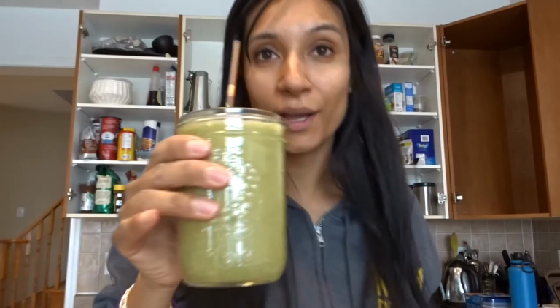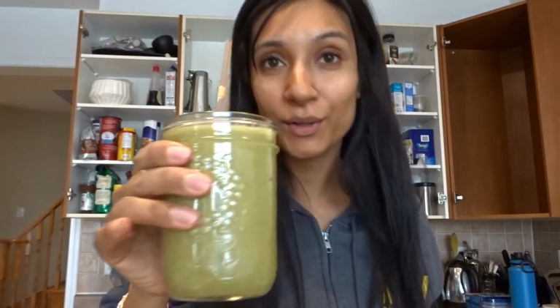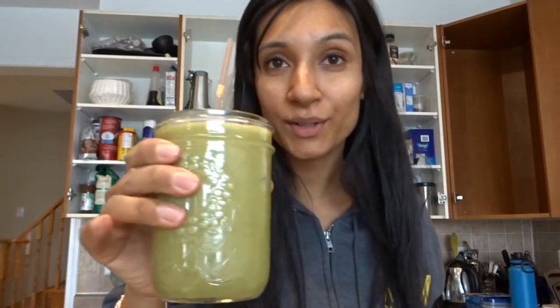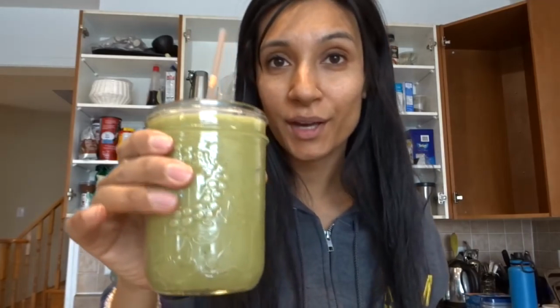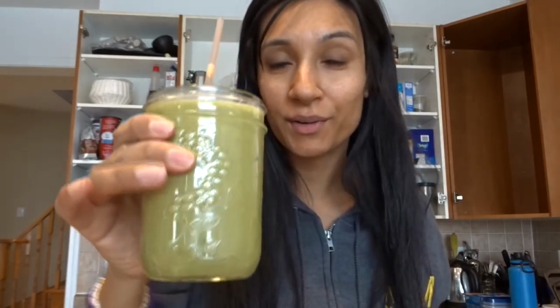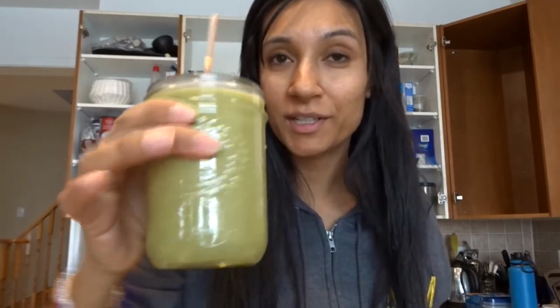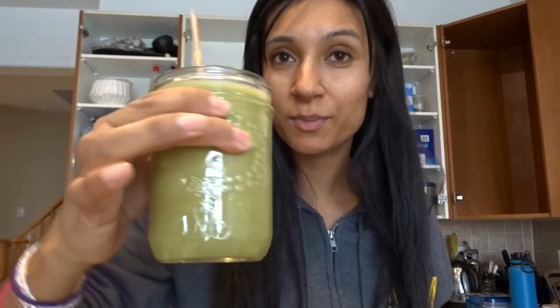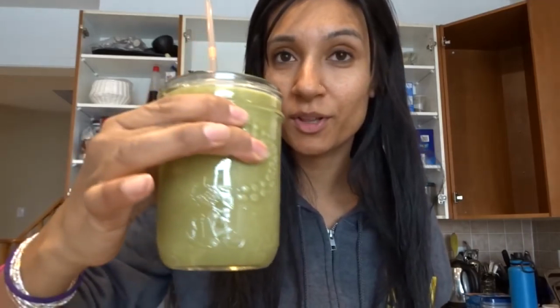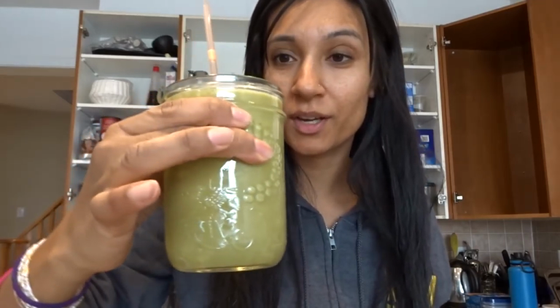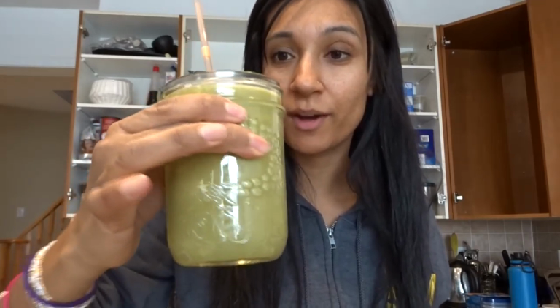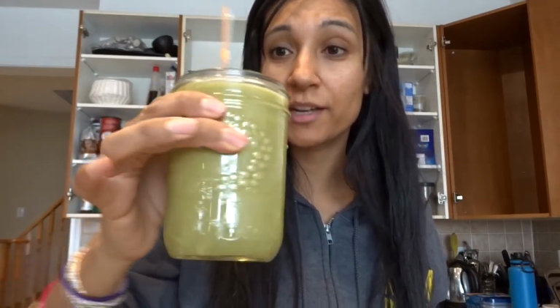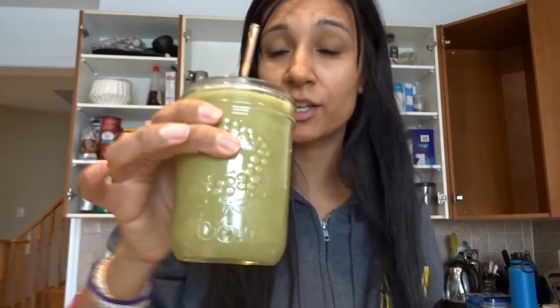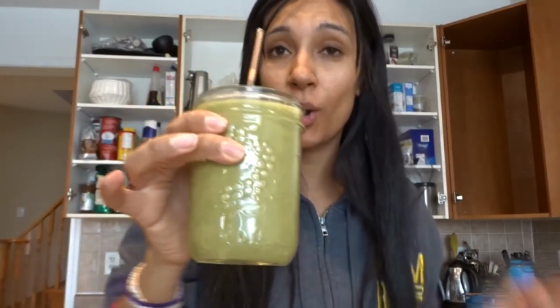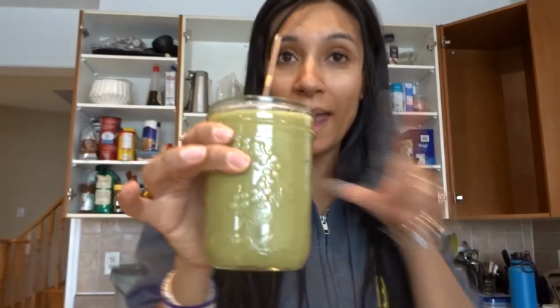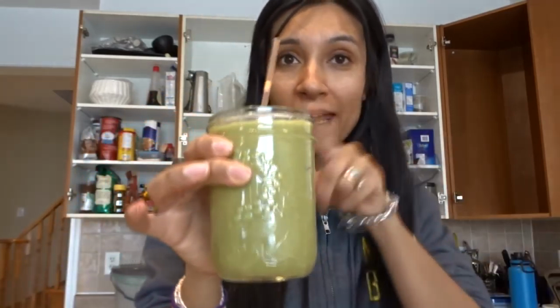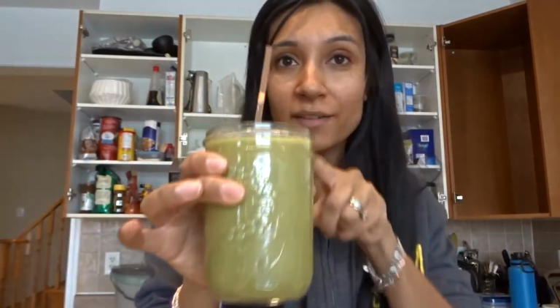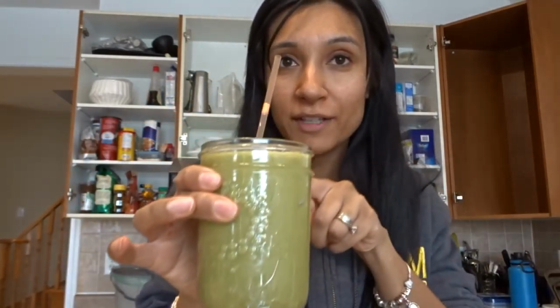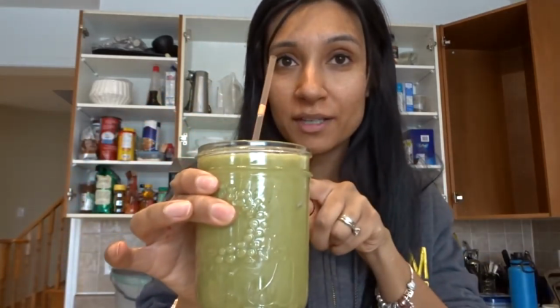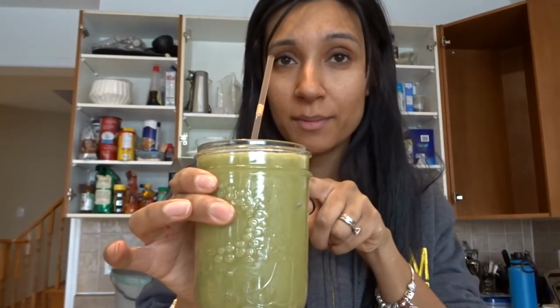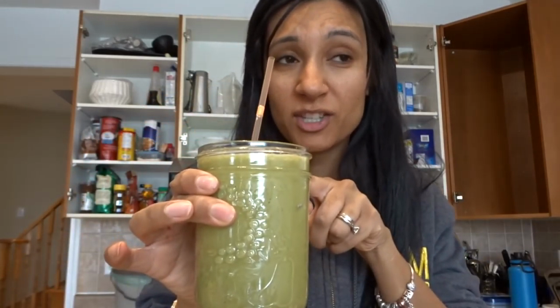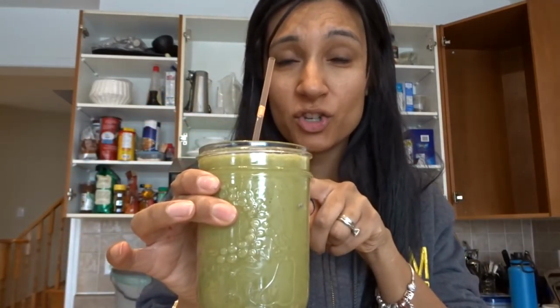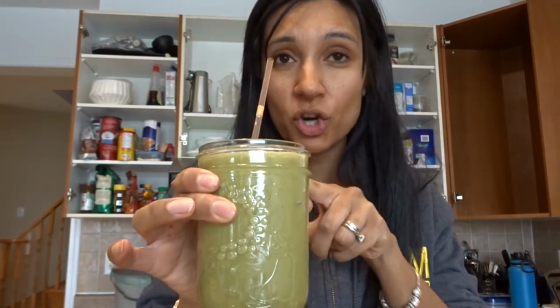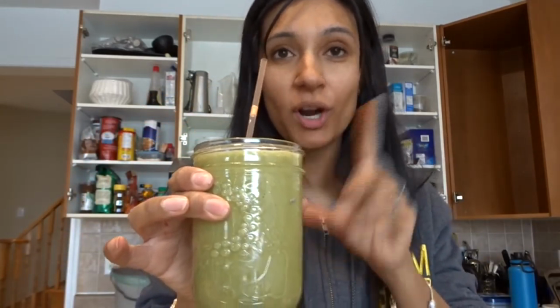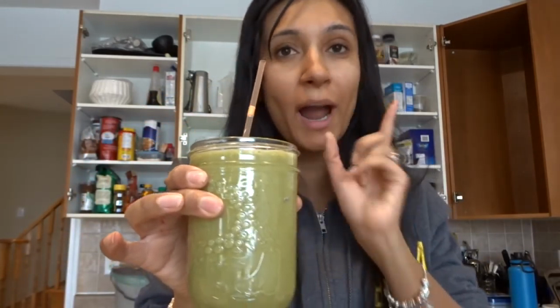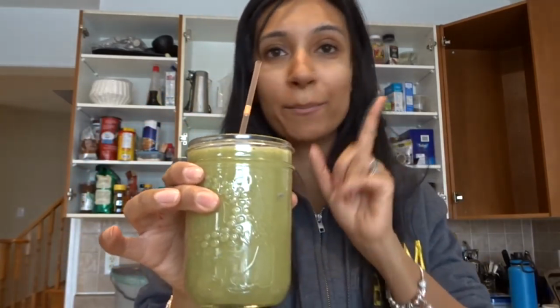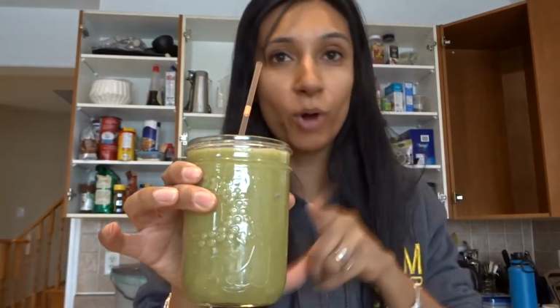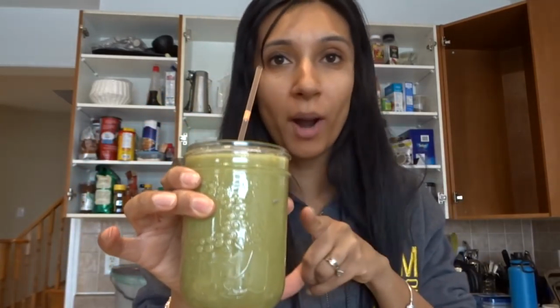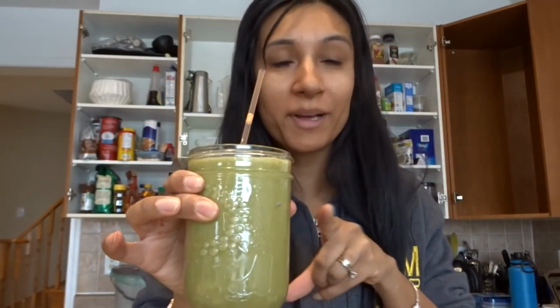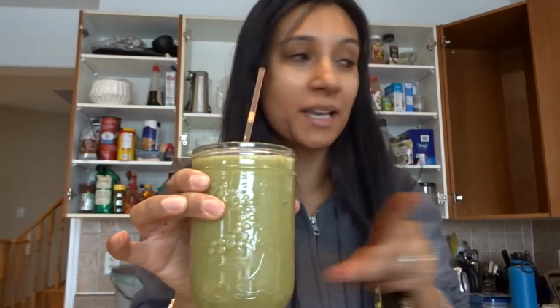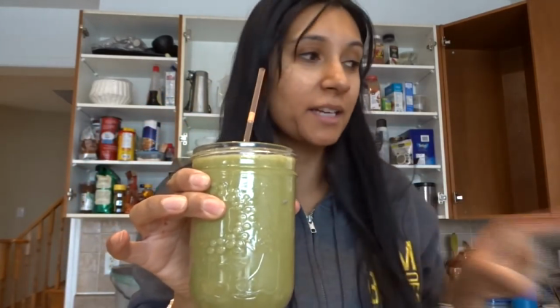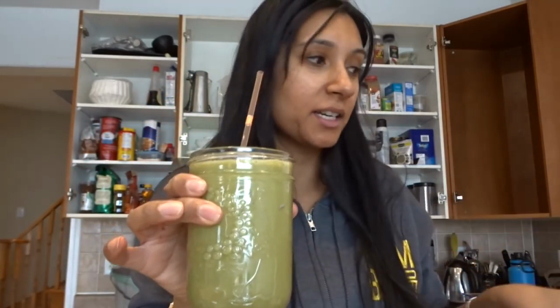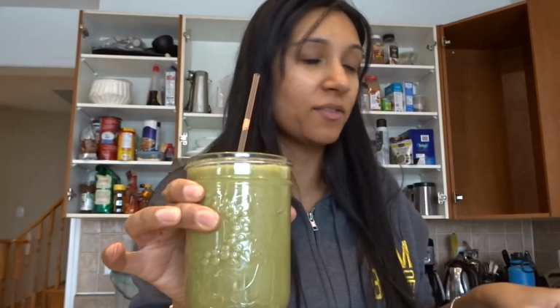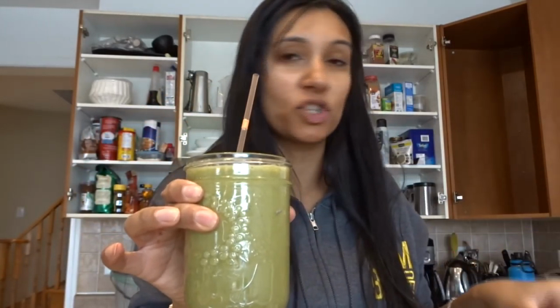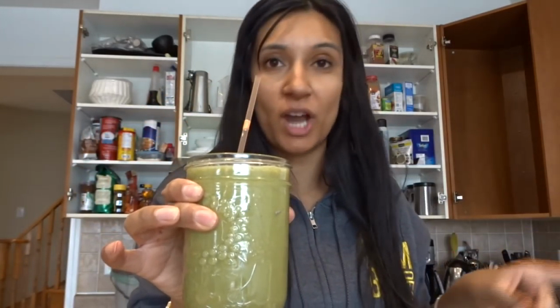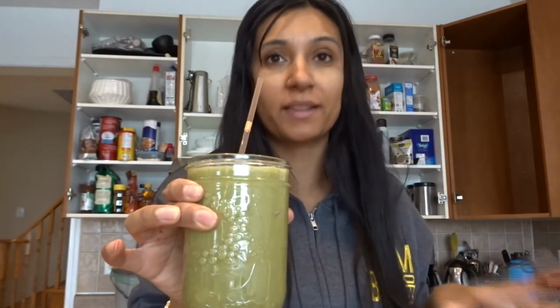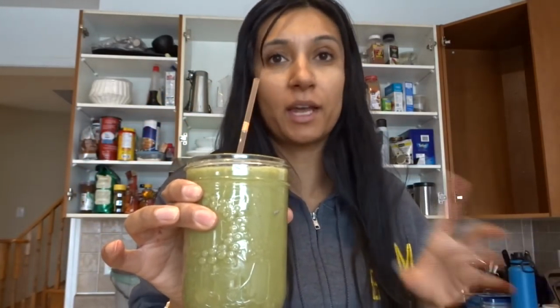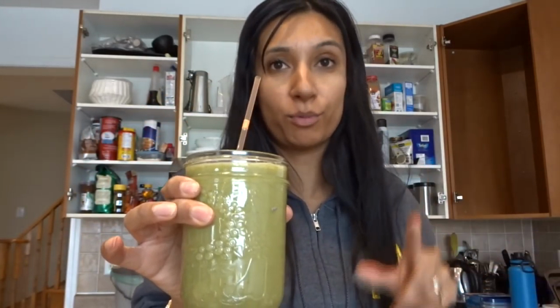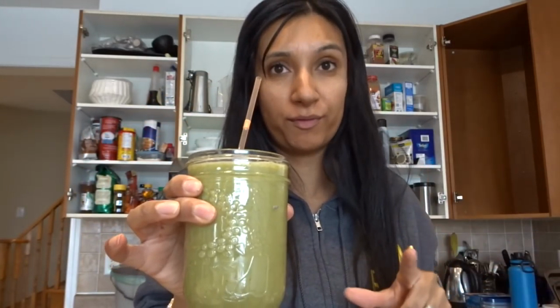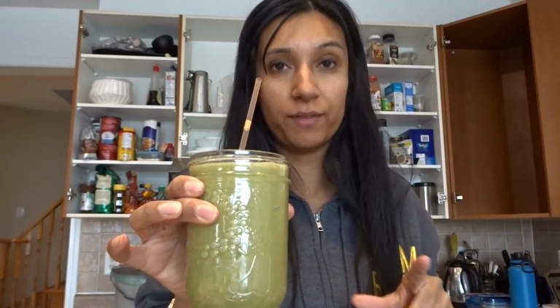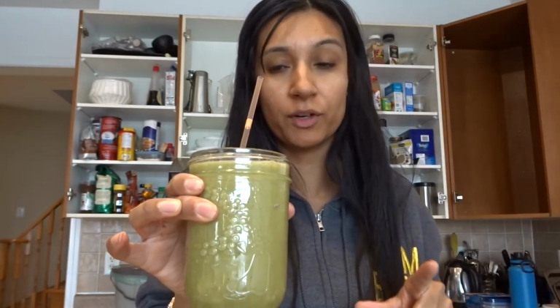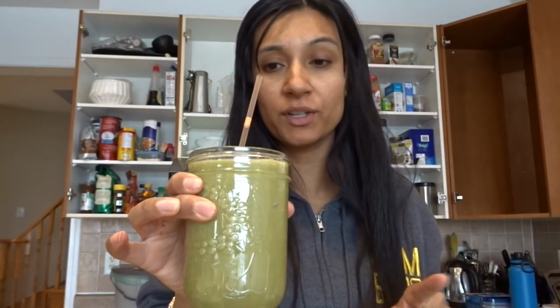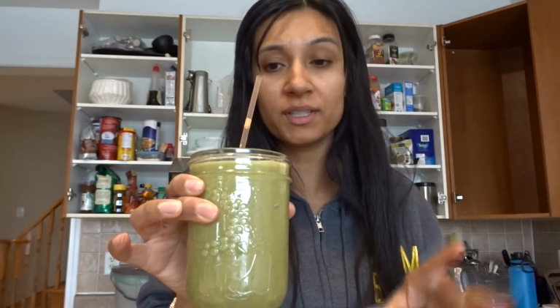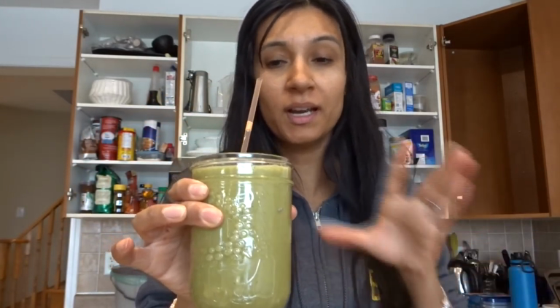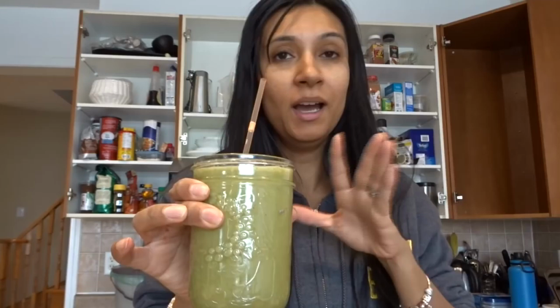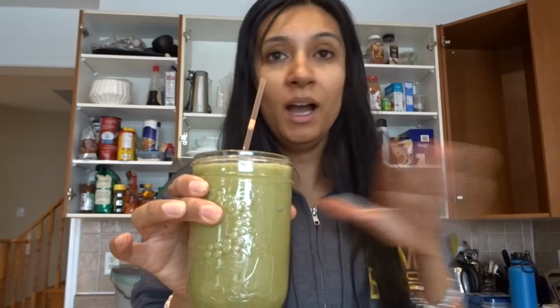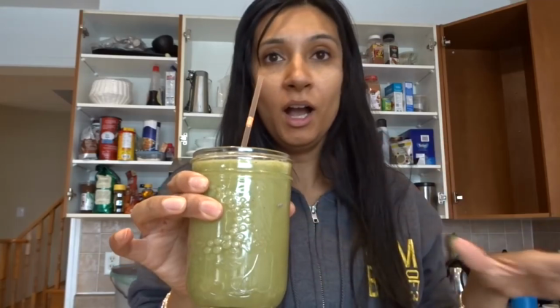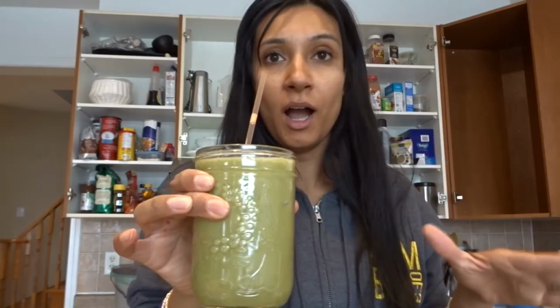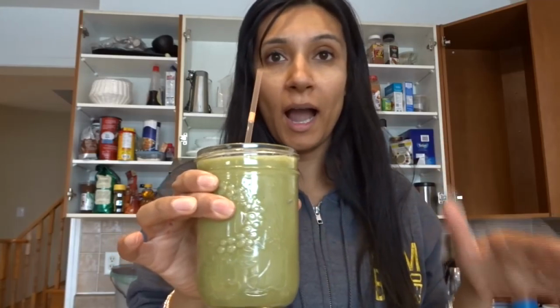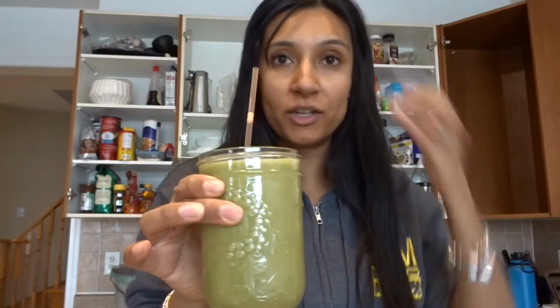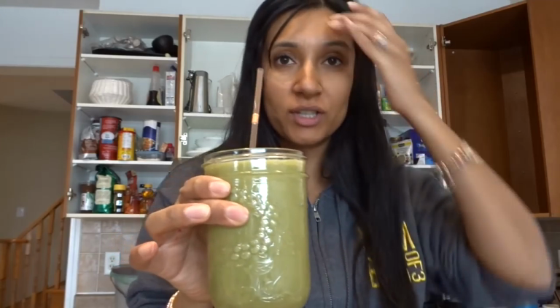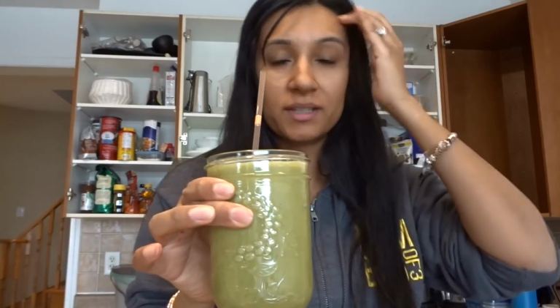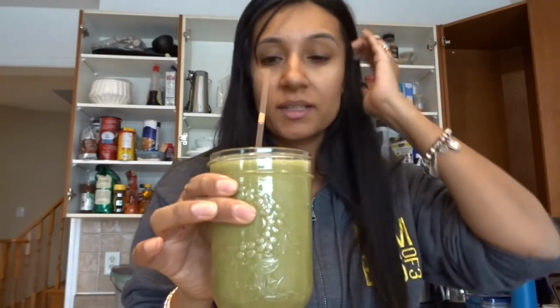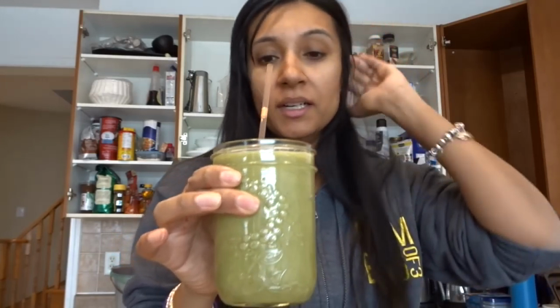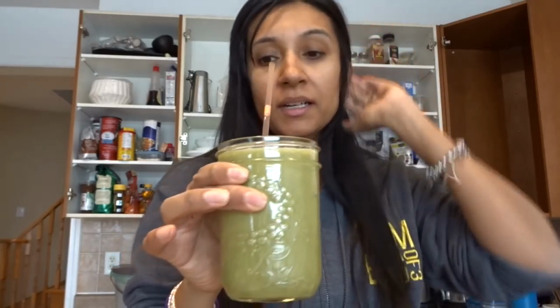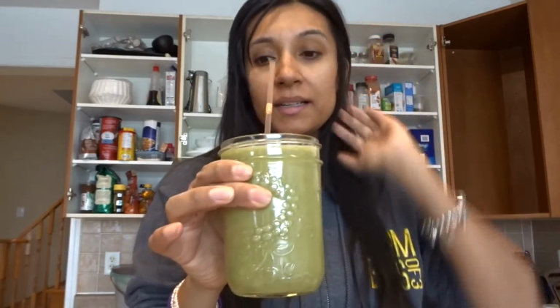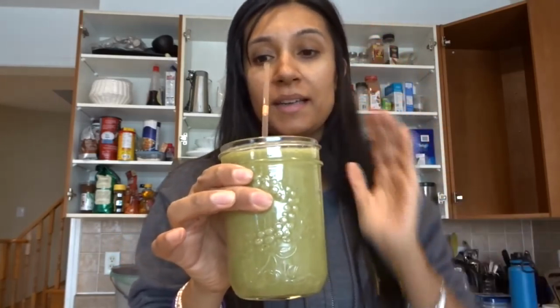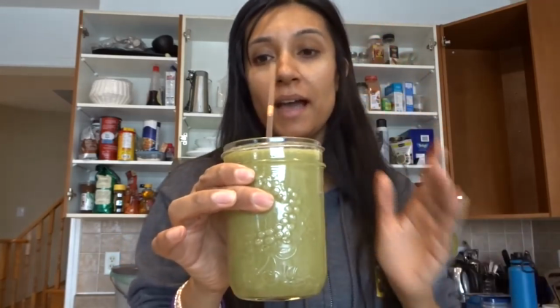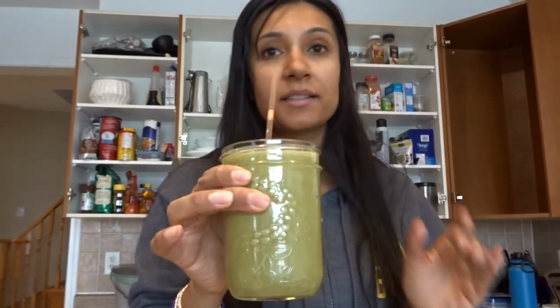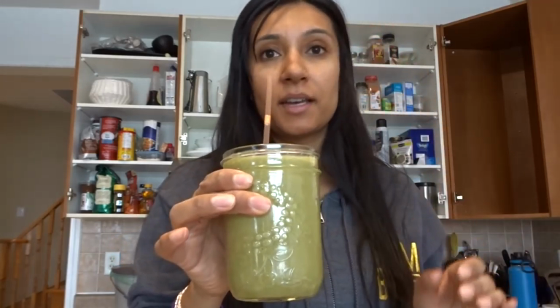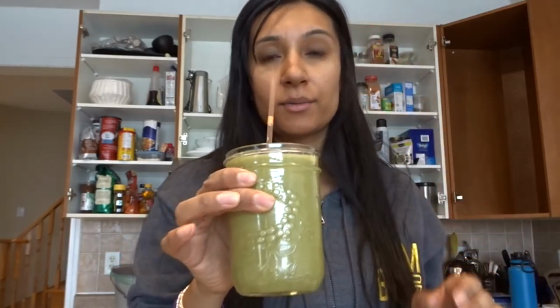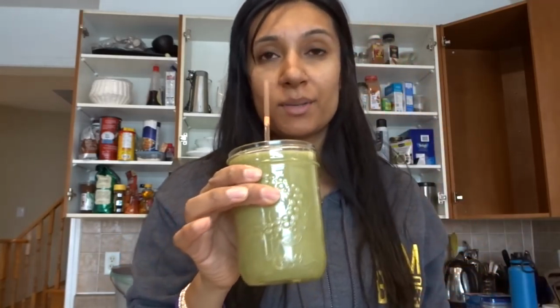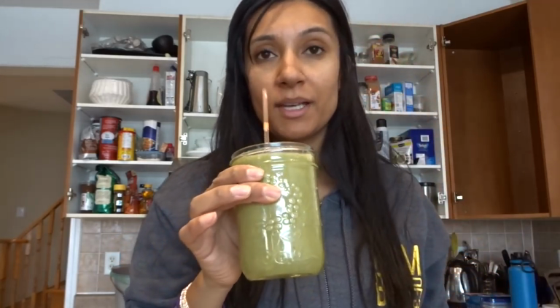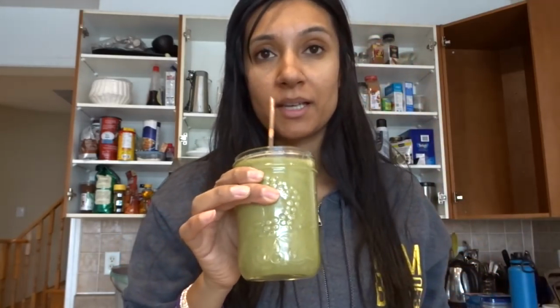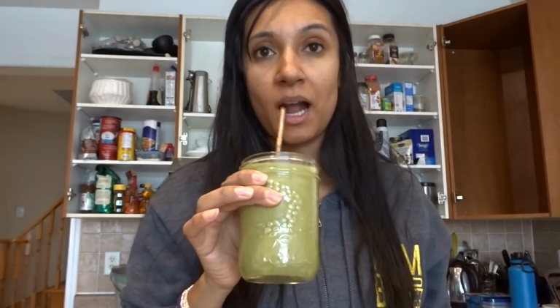And look at that green smoothie ready to go — and if it's in a mason jar, I promise I didn't even check that it would fit first. I just guessed and it was amazing.